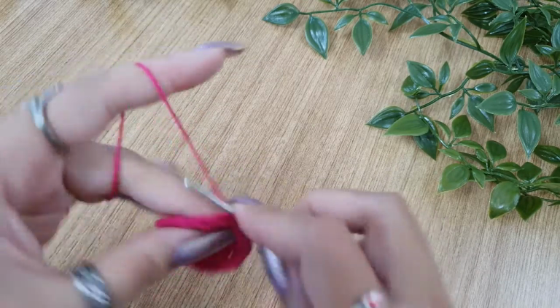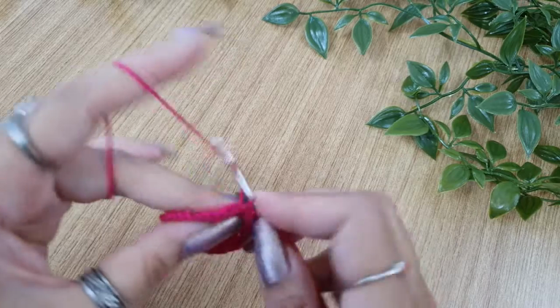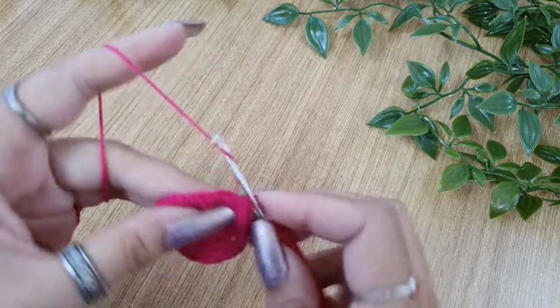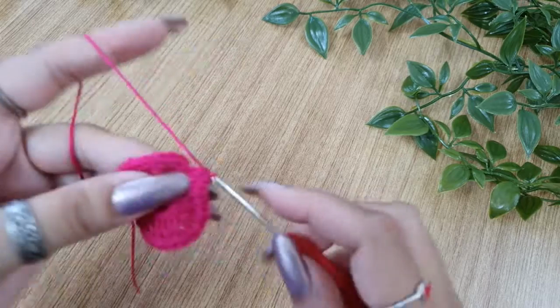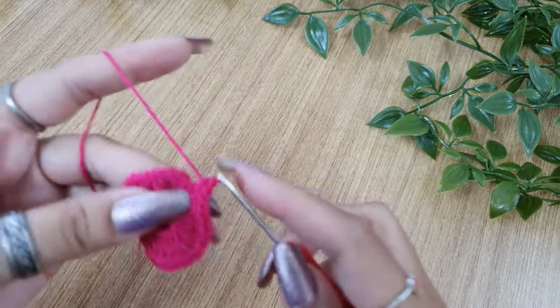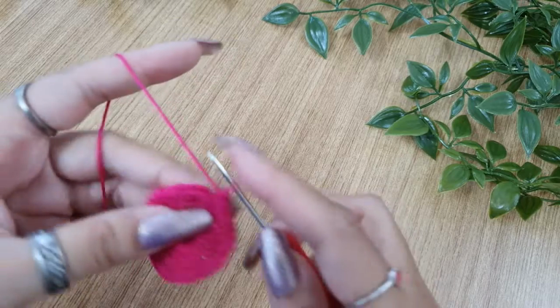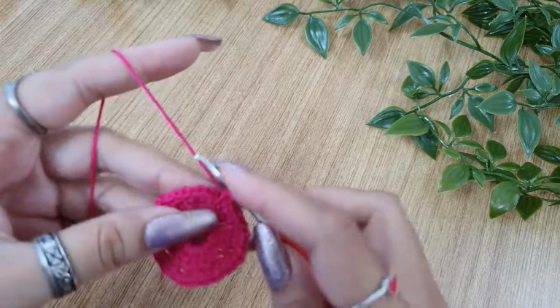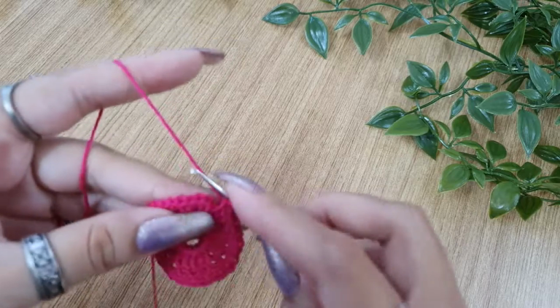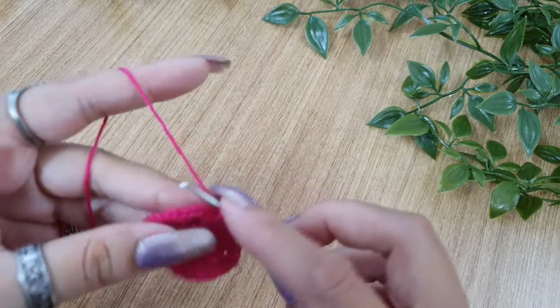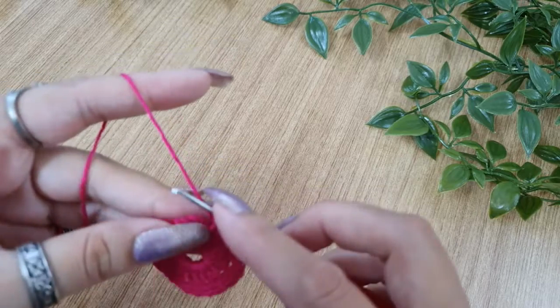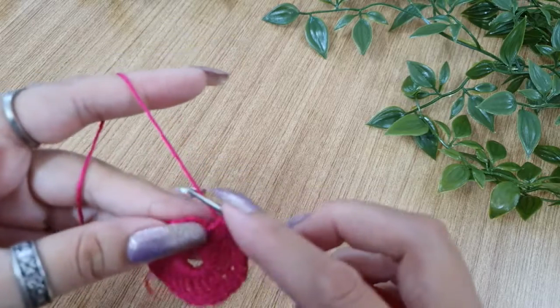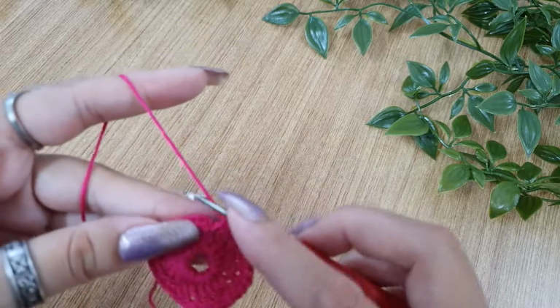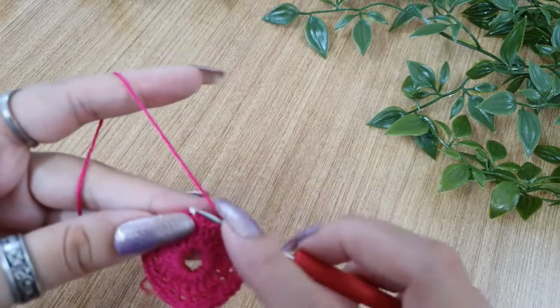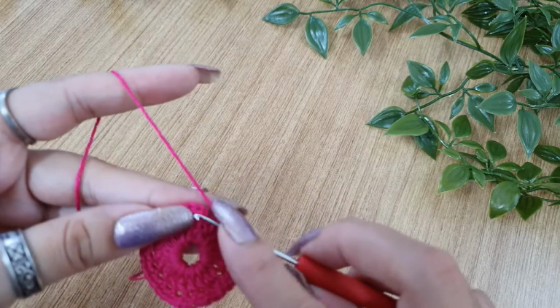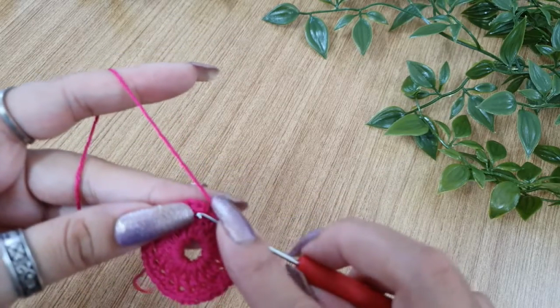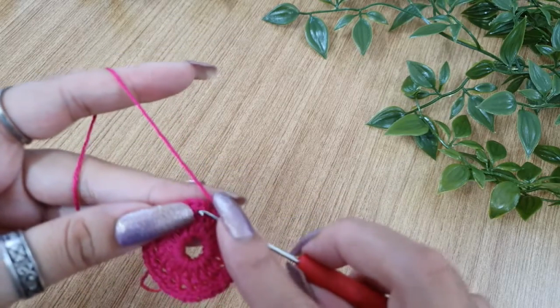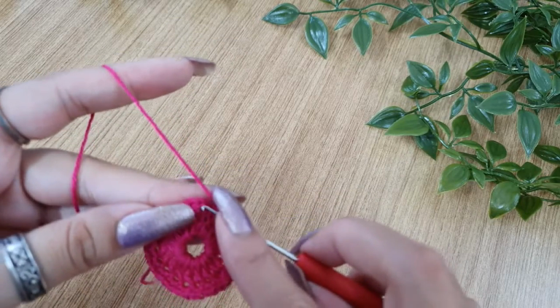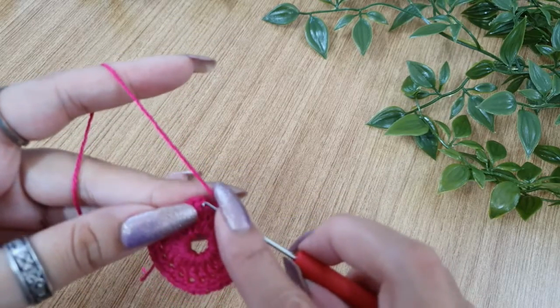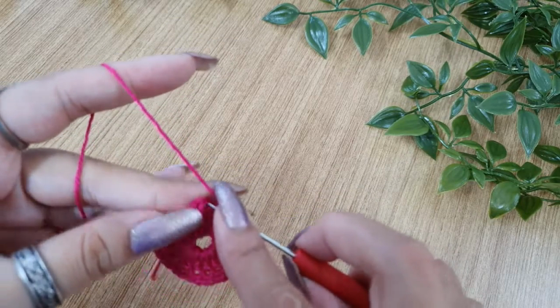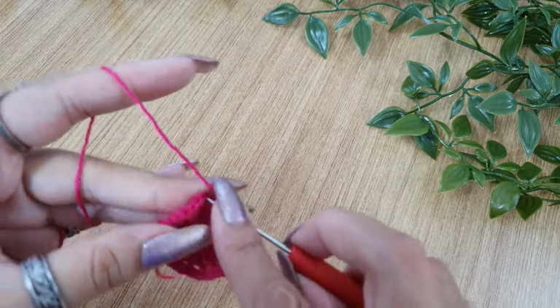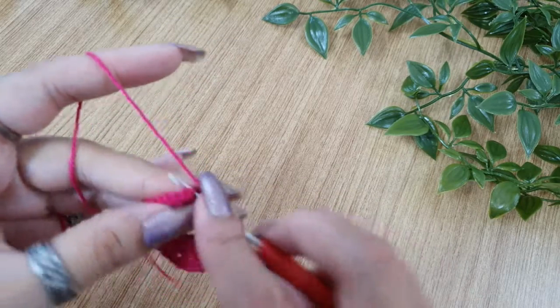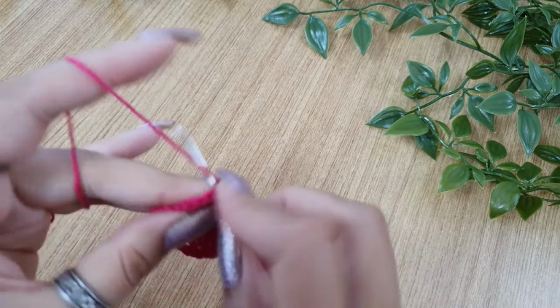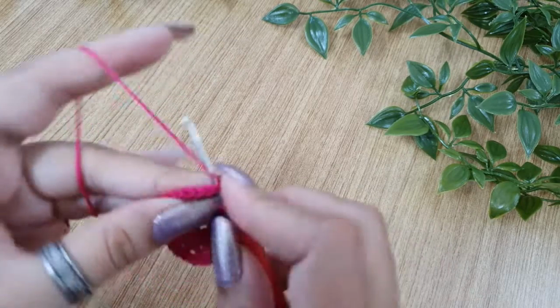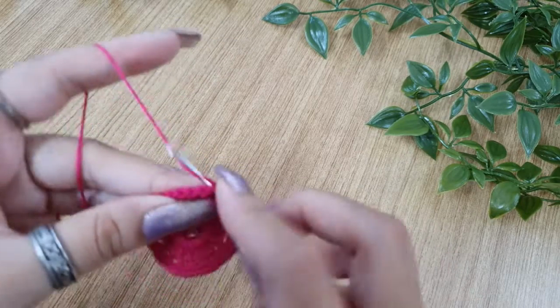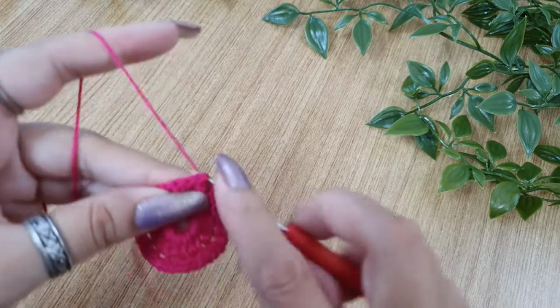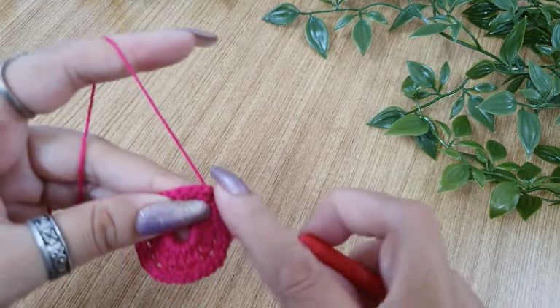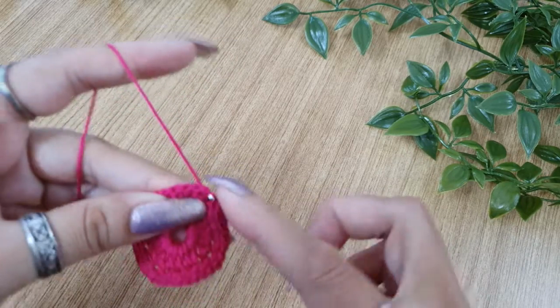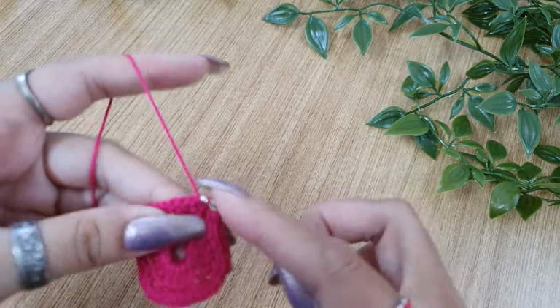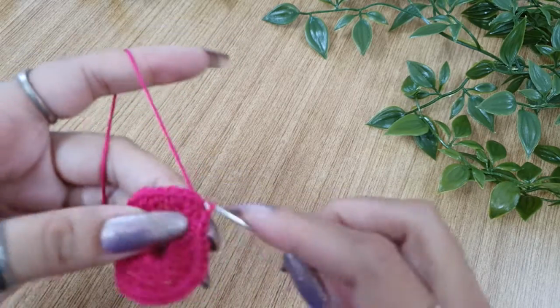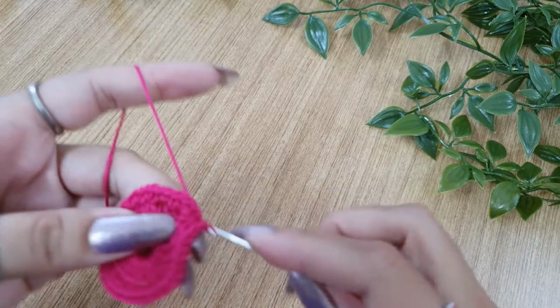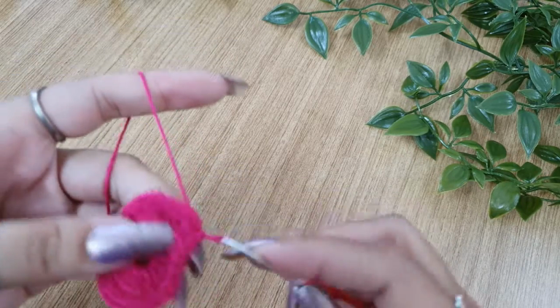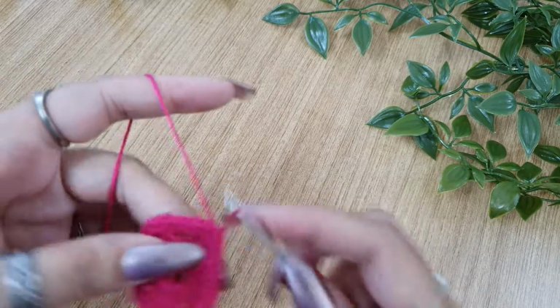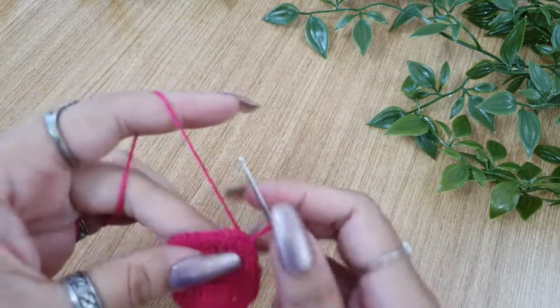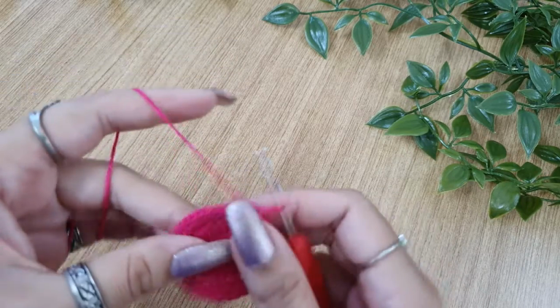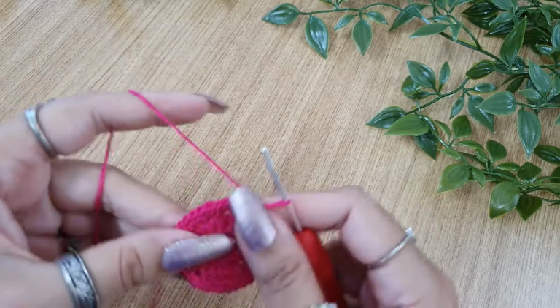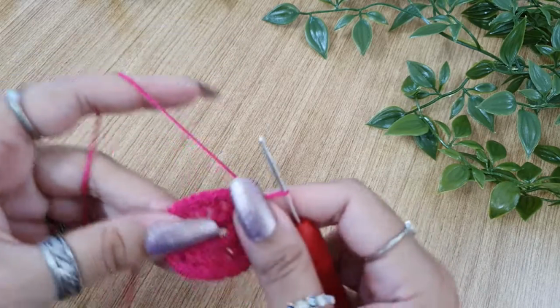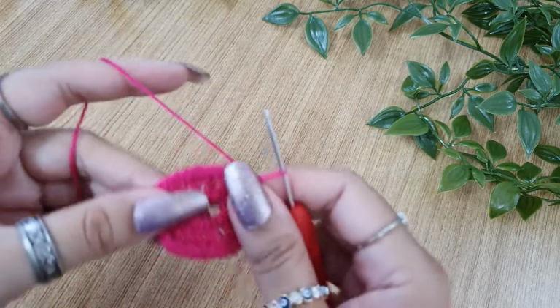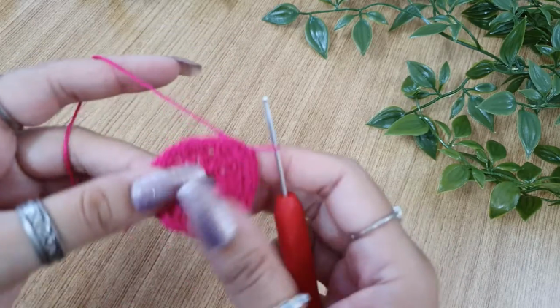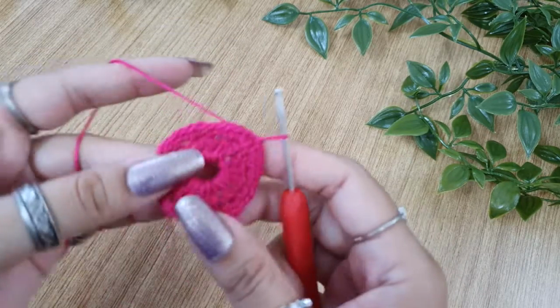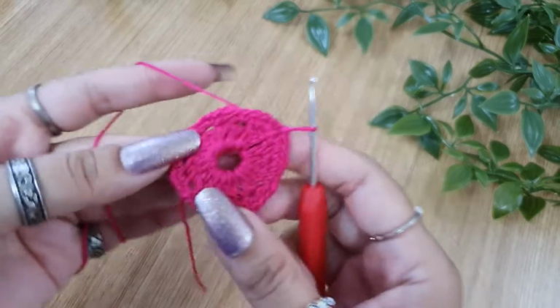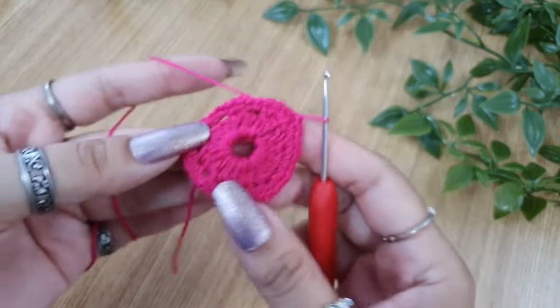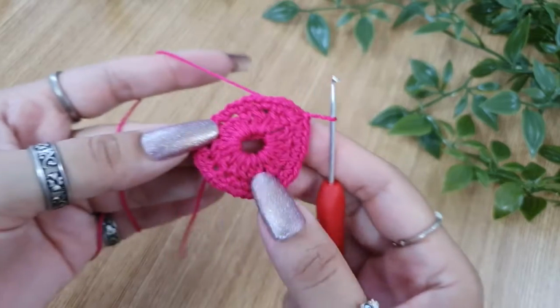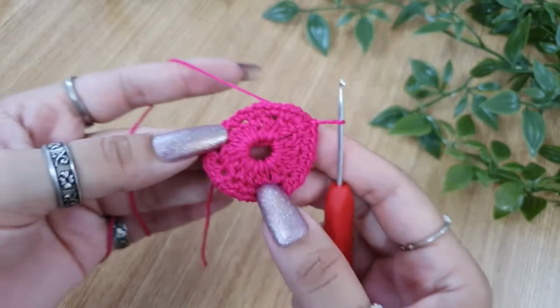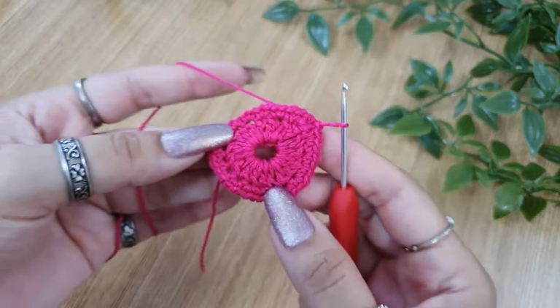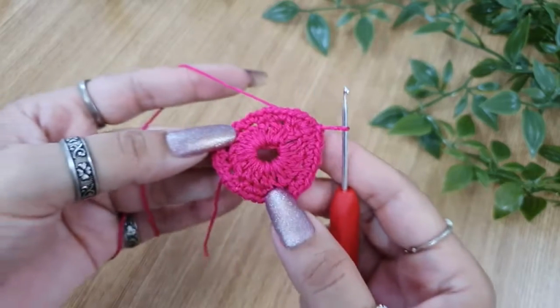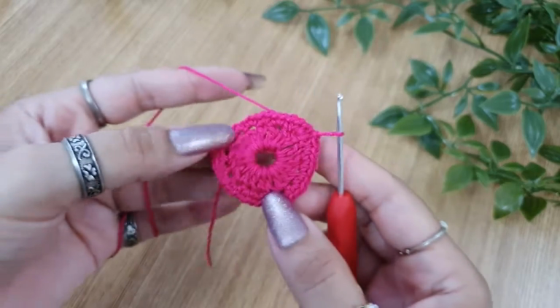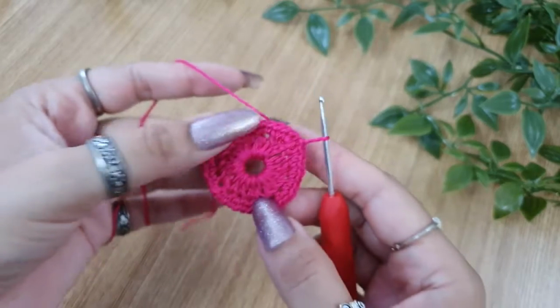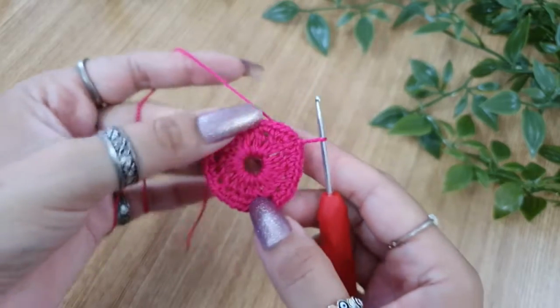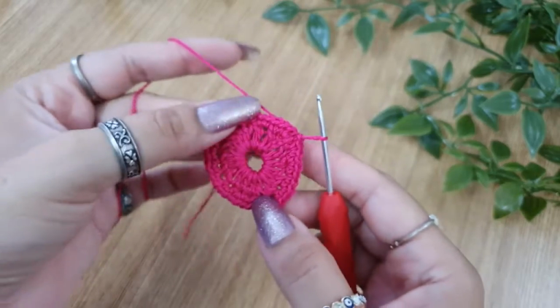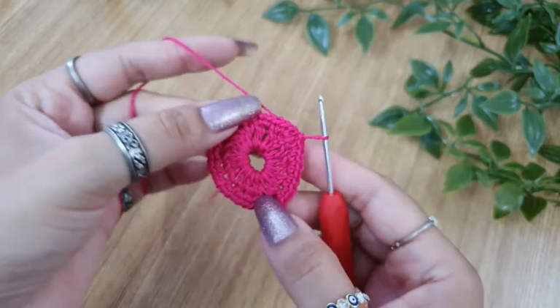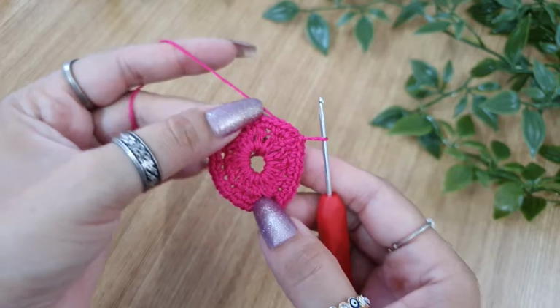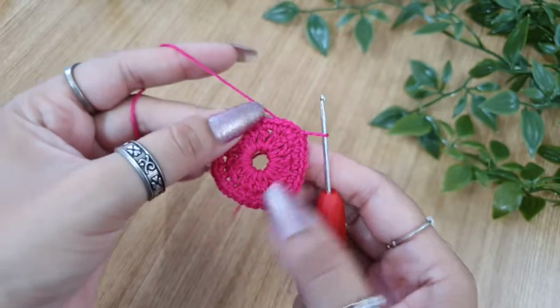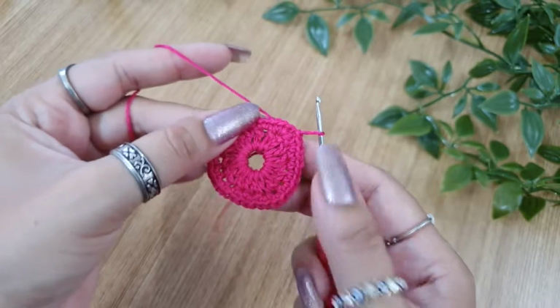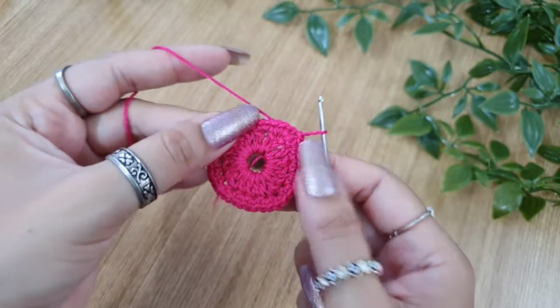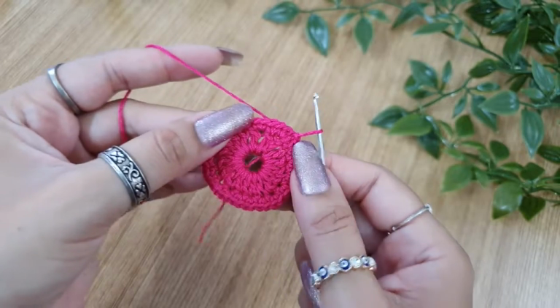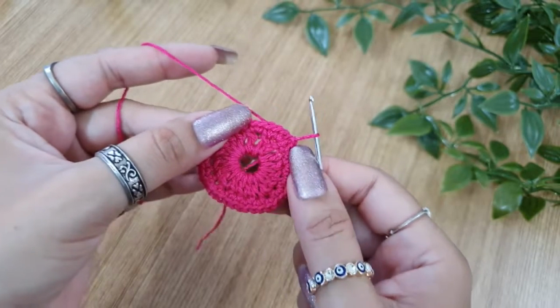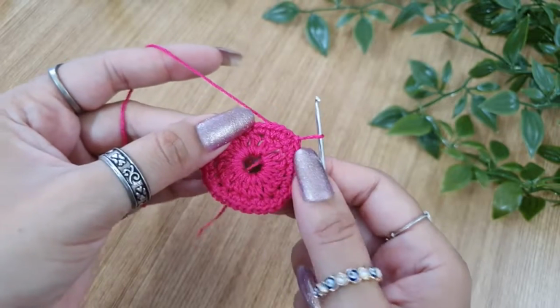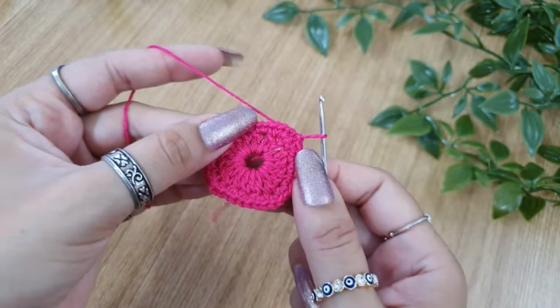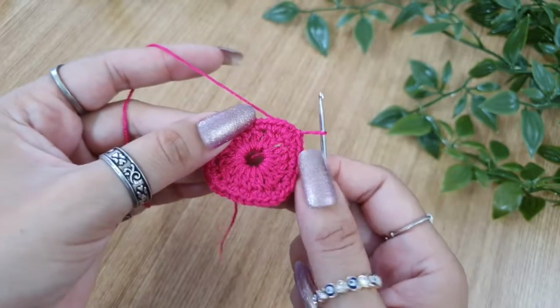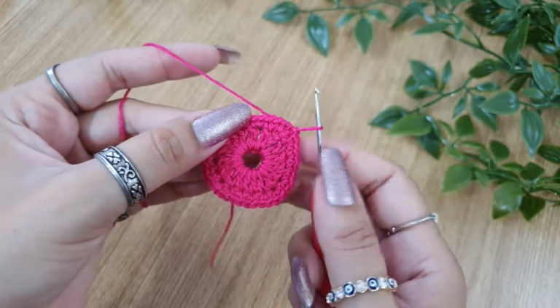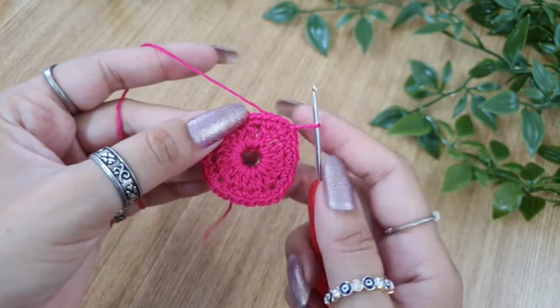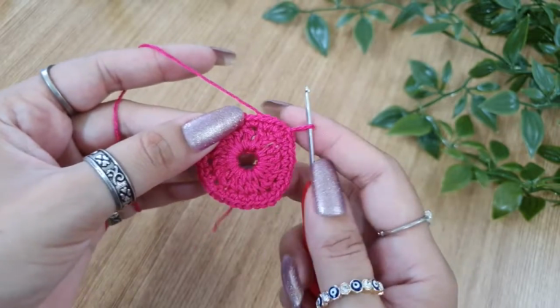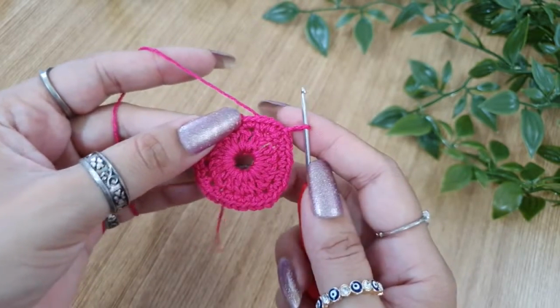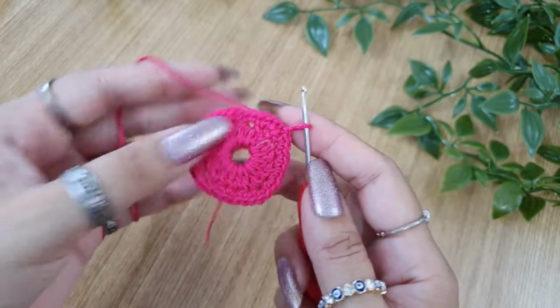Once done, join it to the first single crochet of this round with a slip stitch, and we are done with round 2.